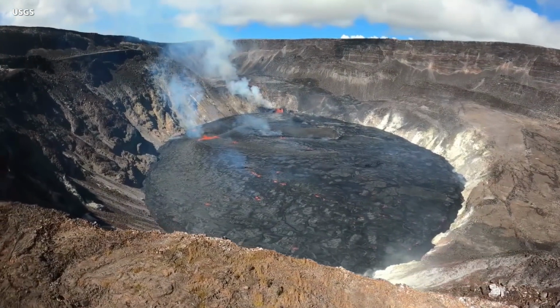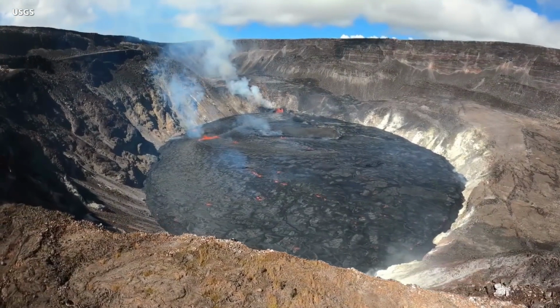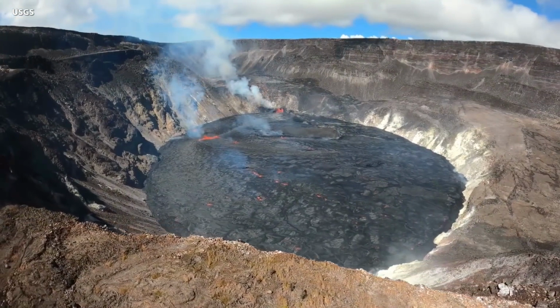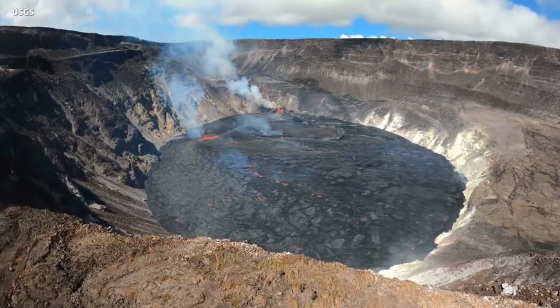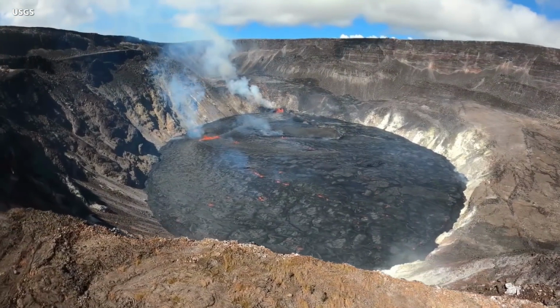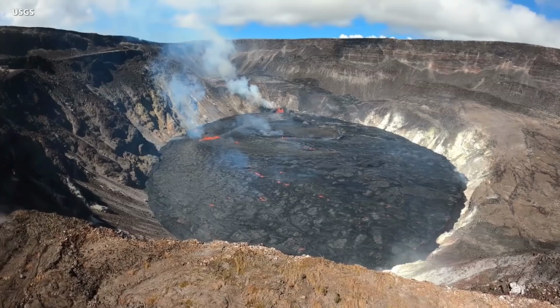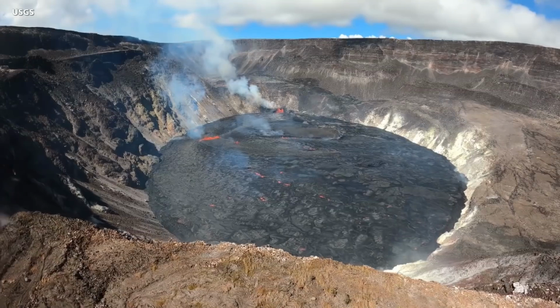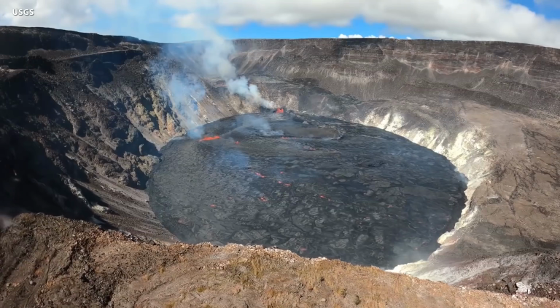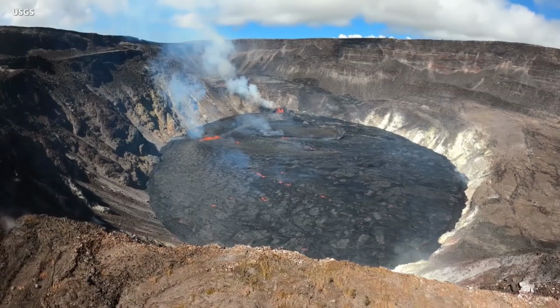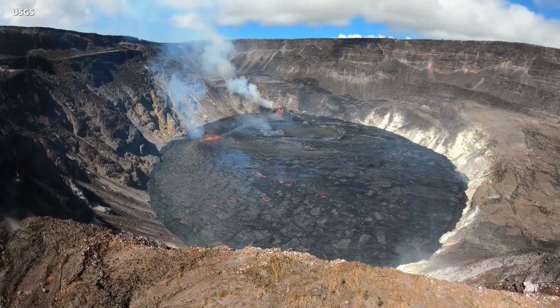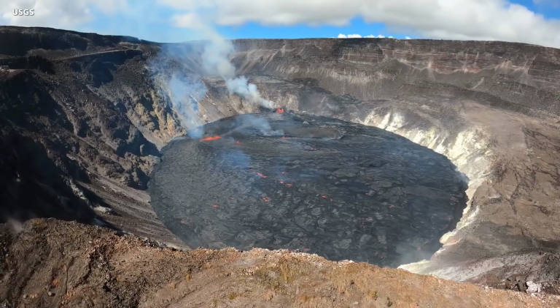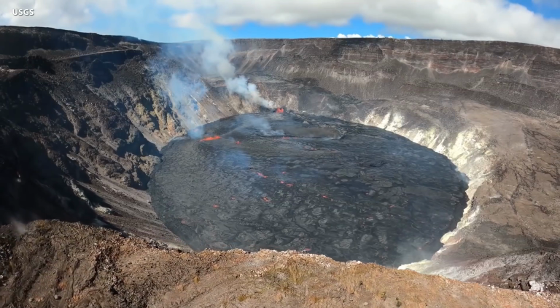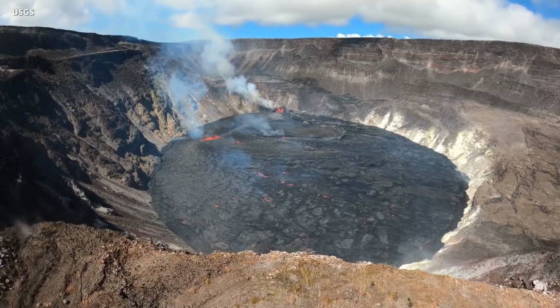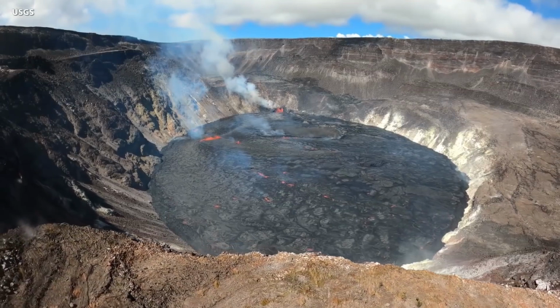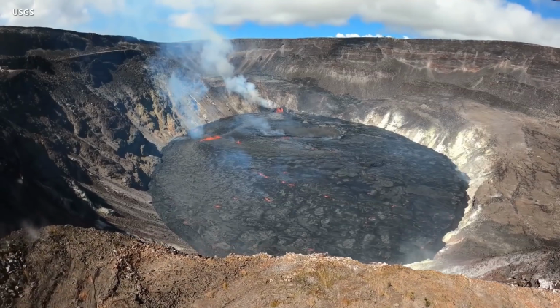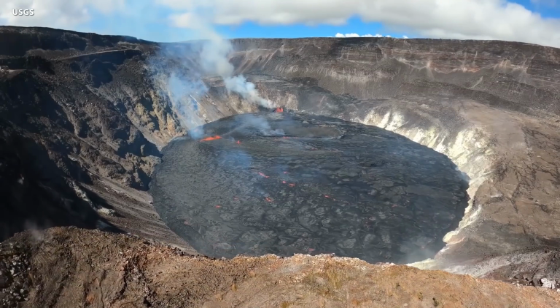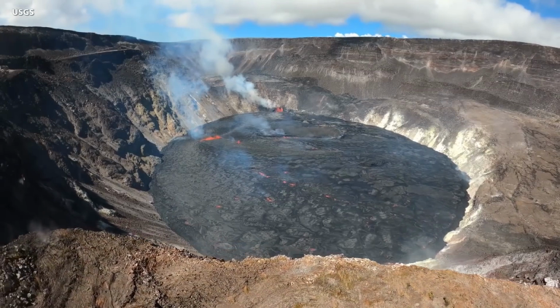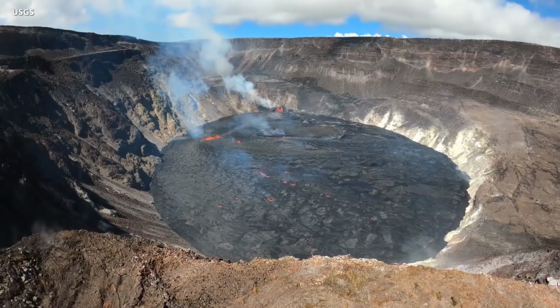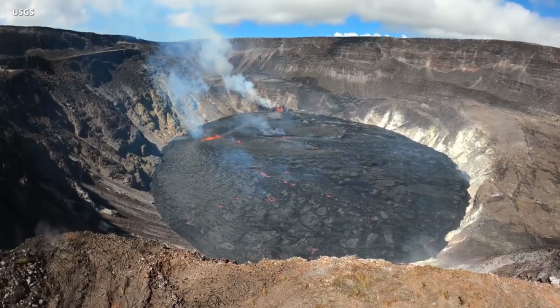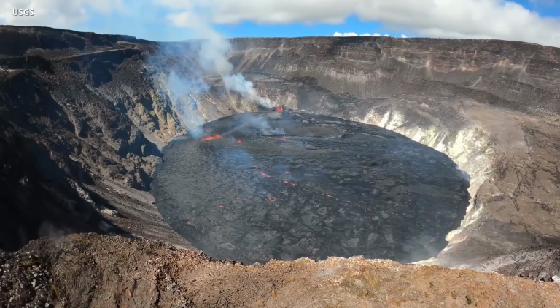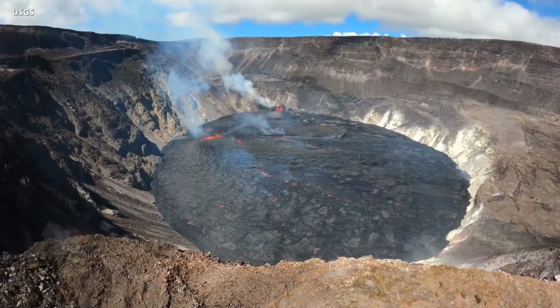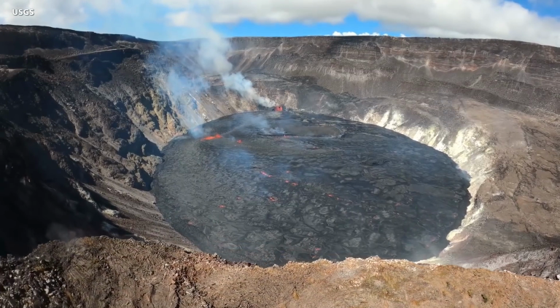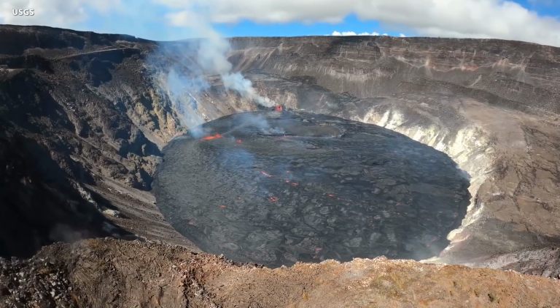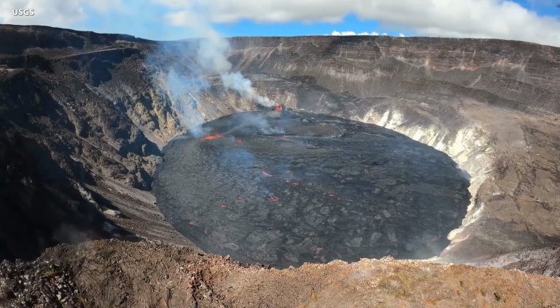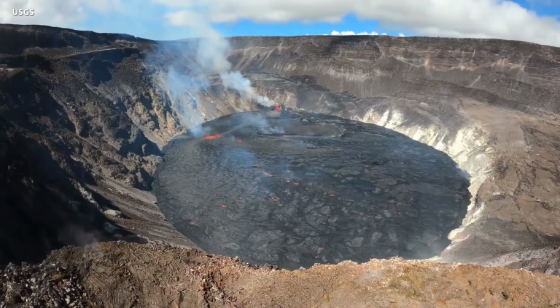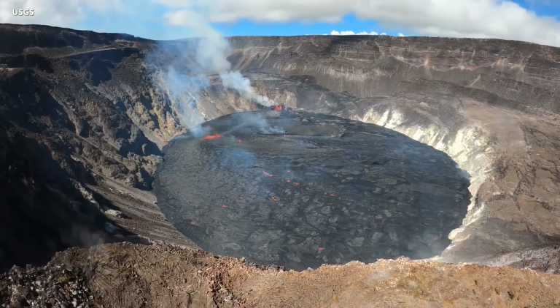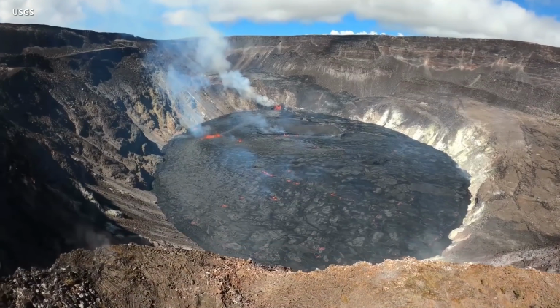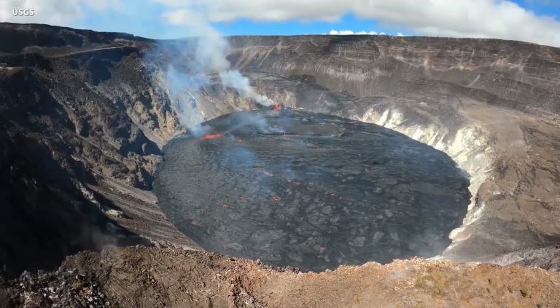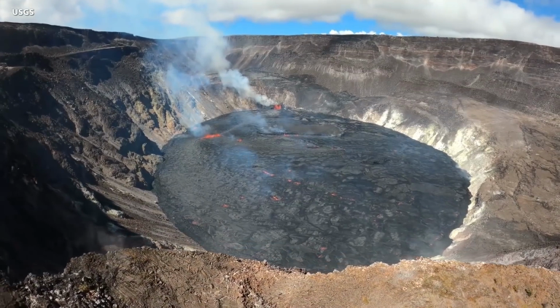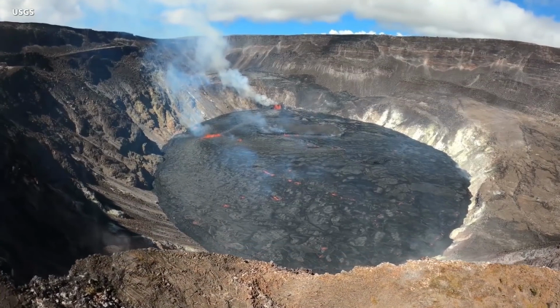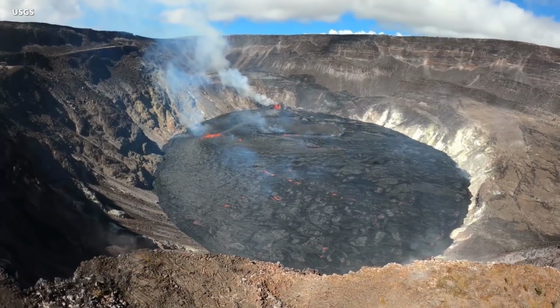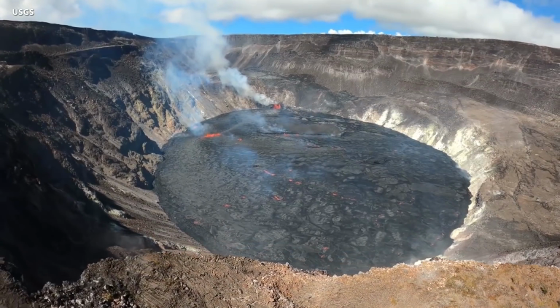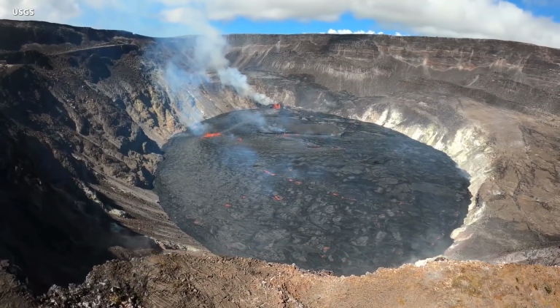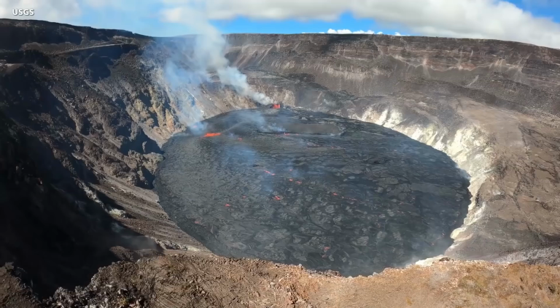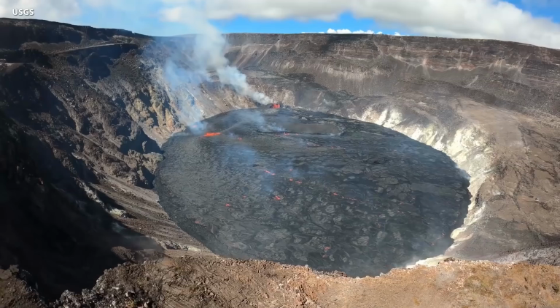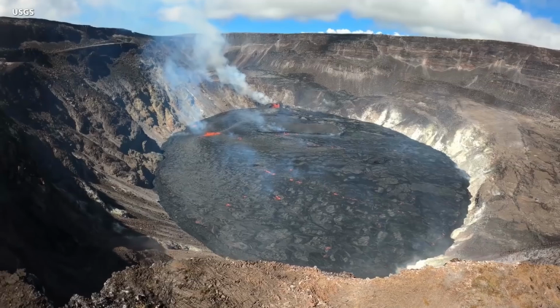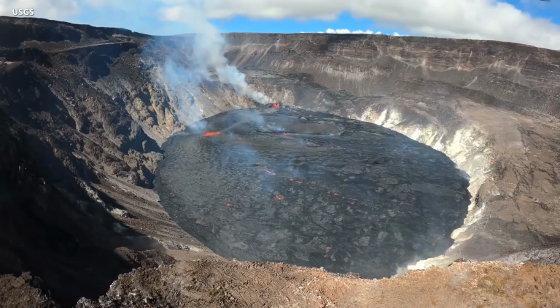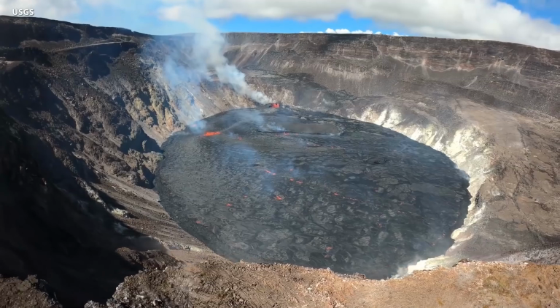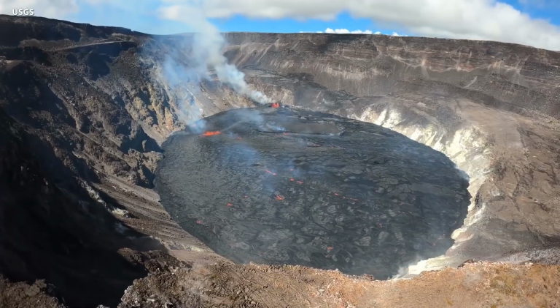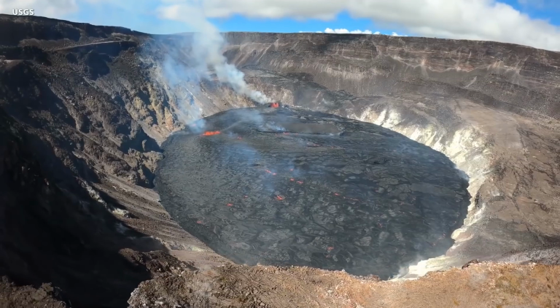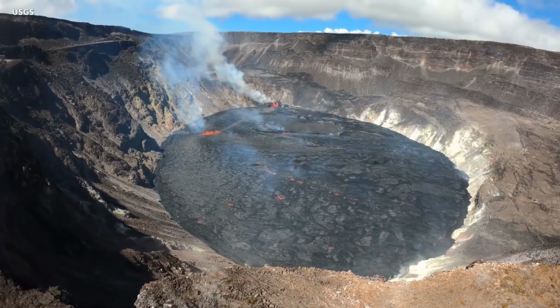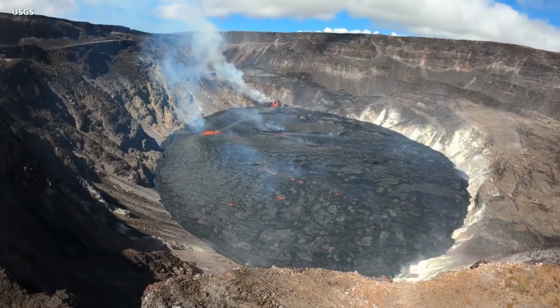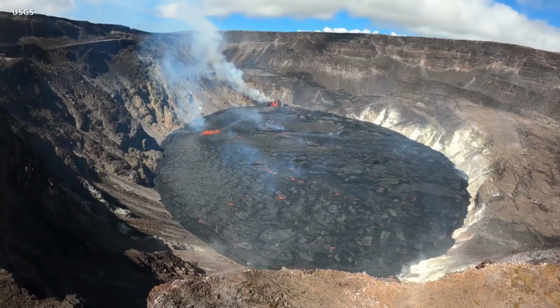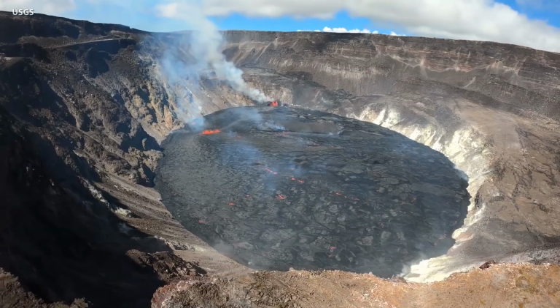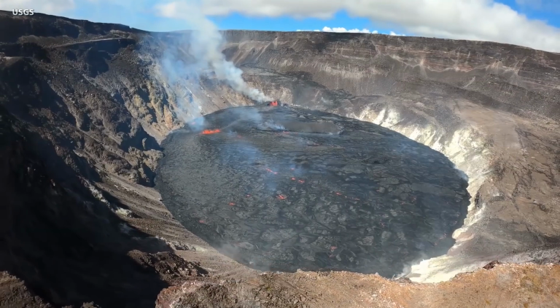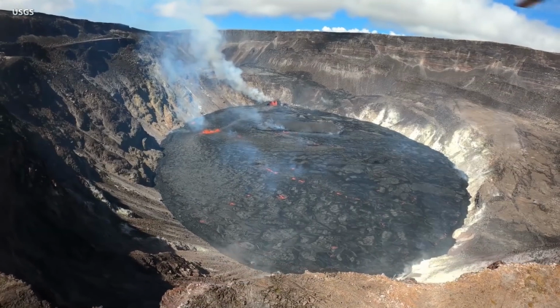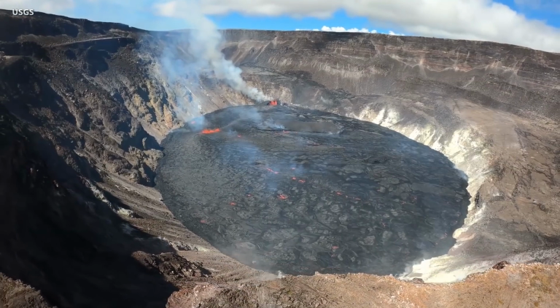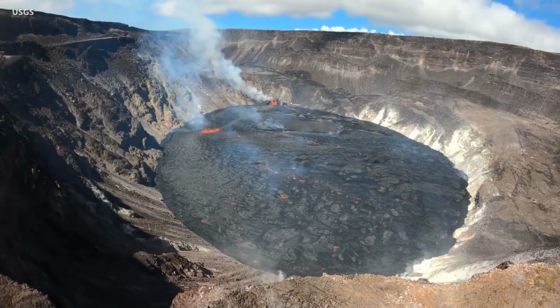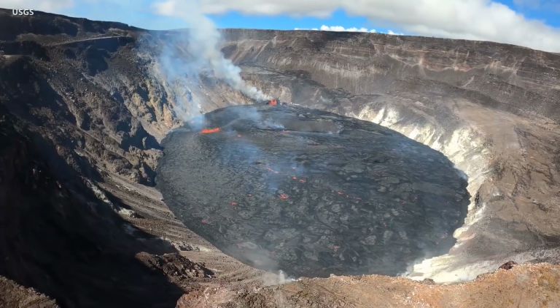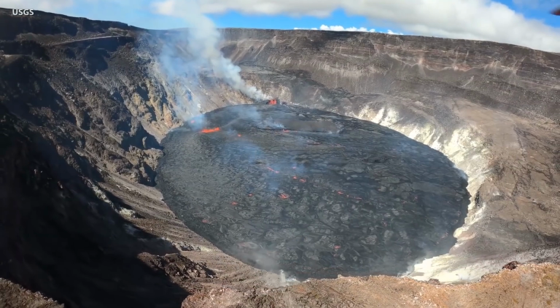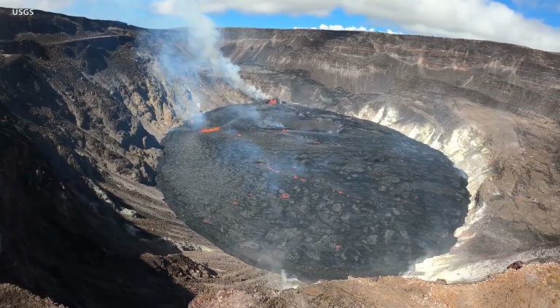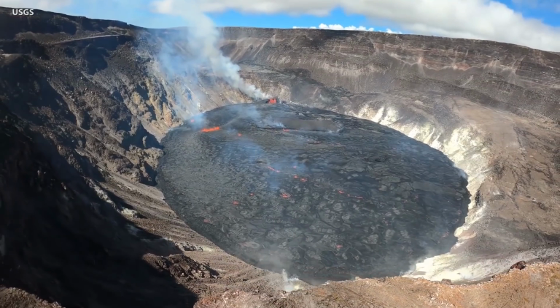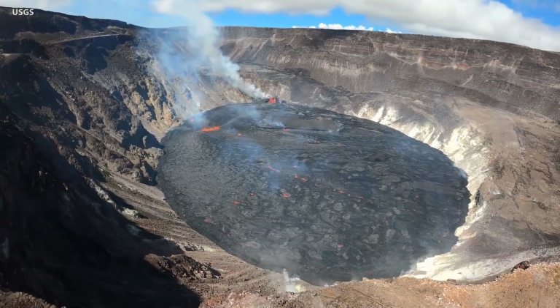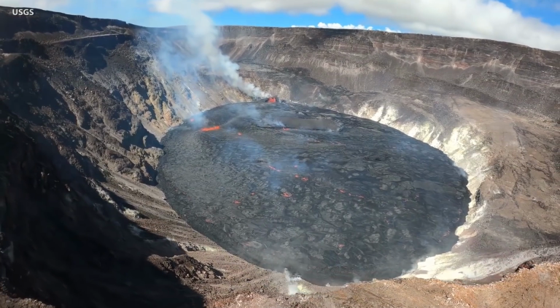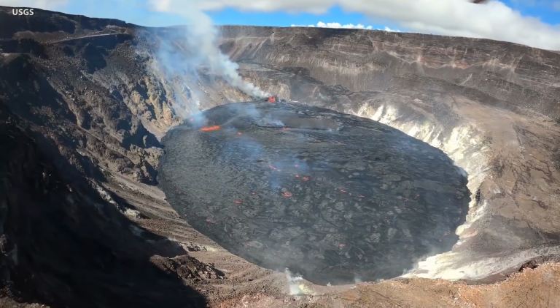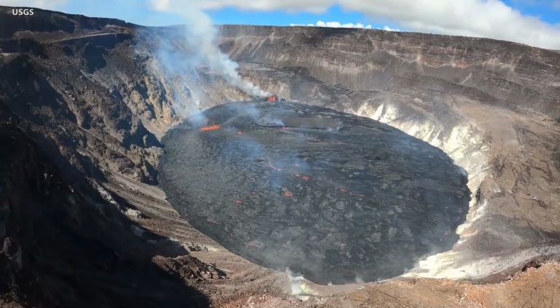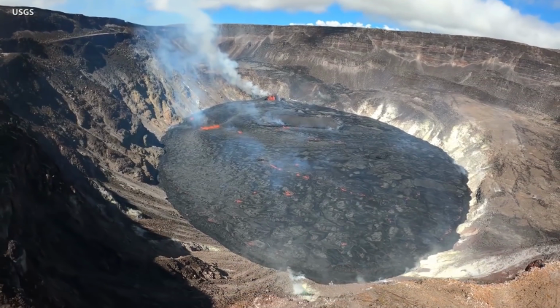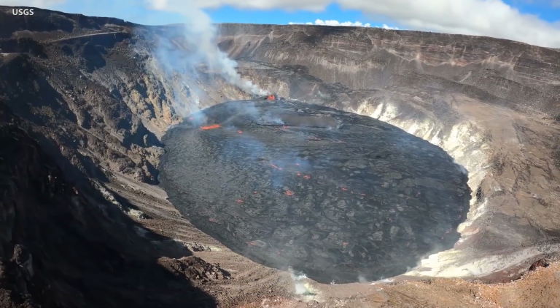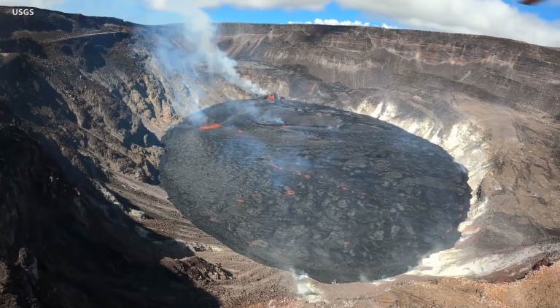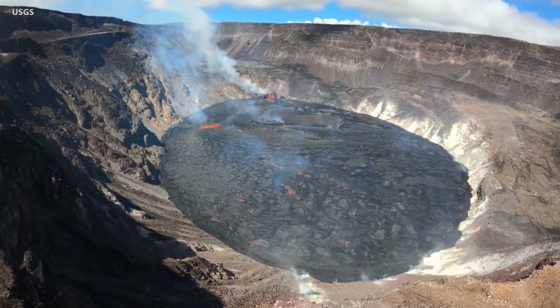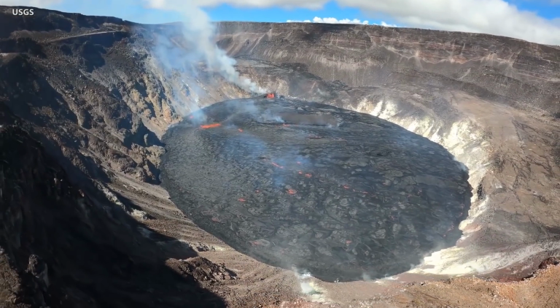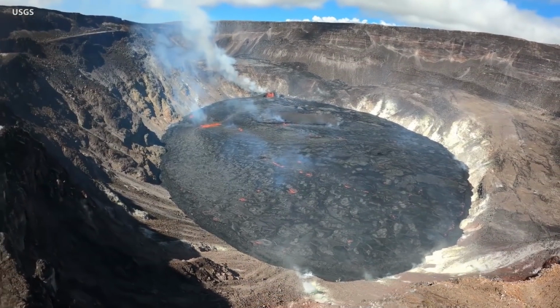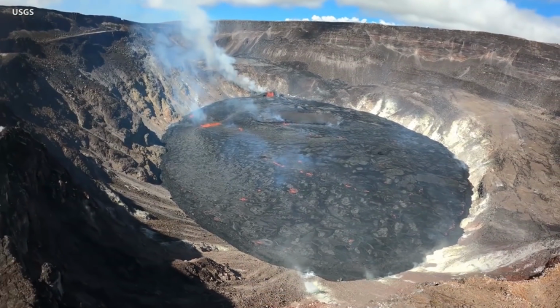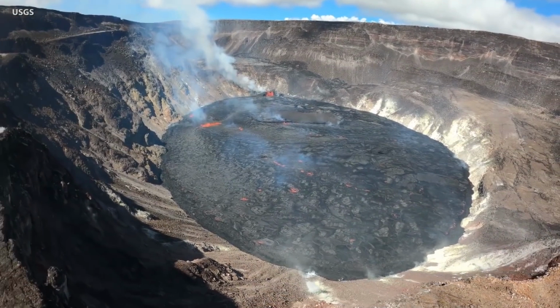The amount of sulfur dioxide was higher than the previous day, and was measured at approximately 14,750 tons per day.